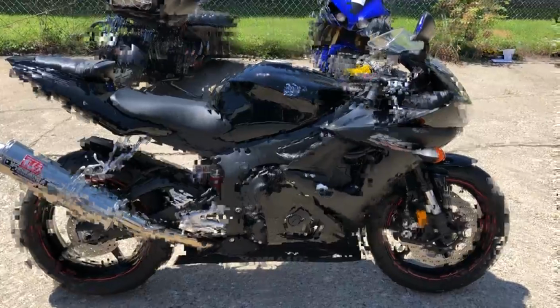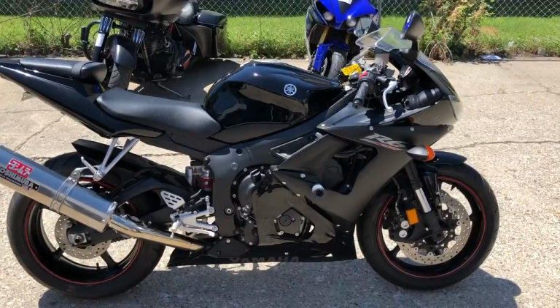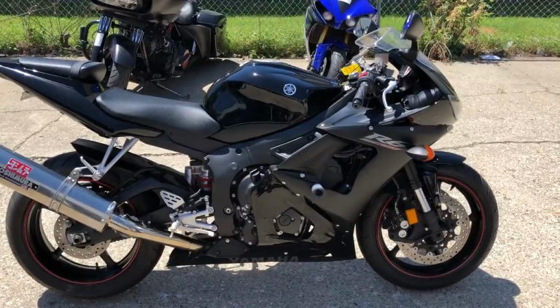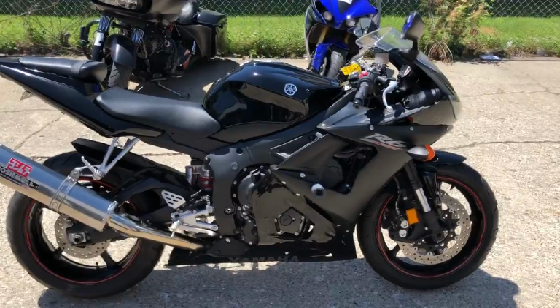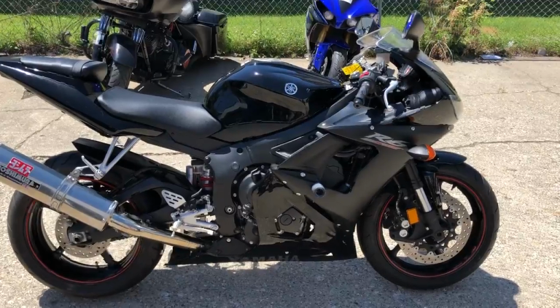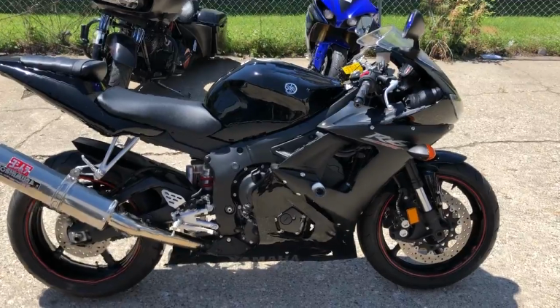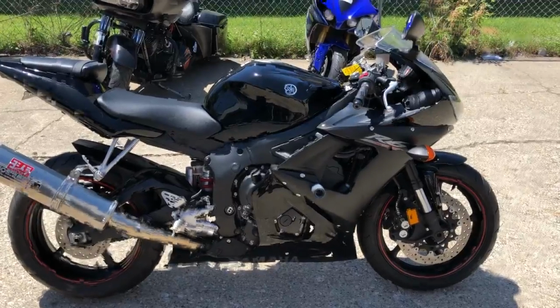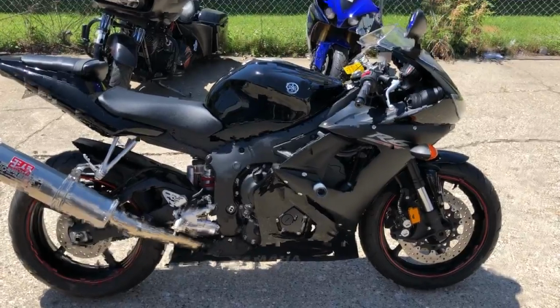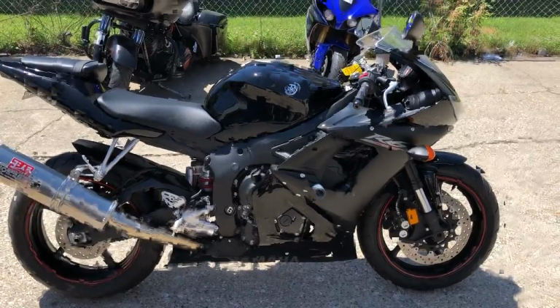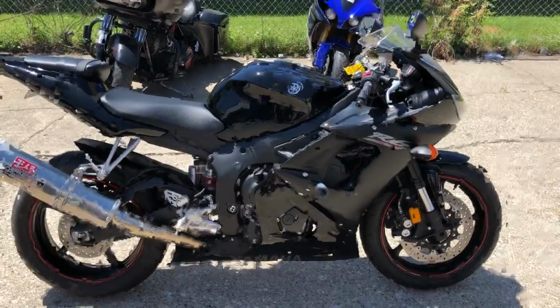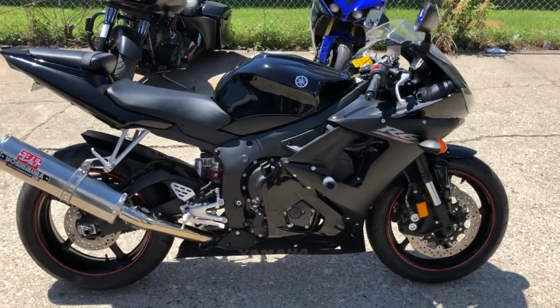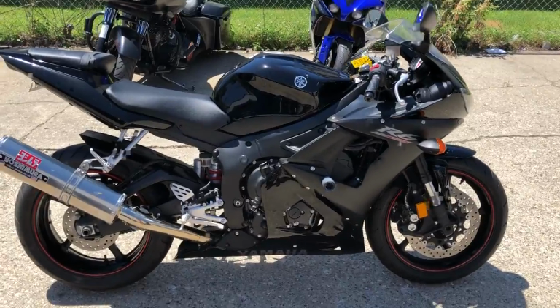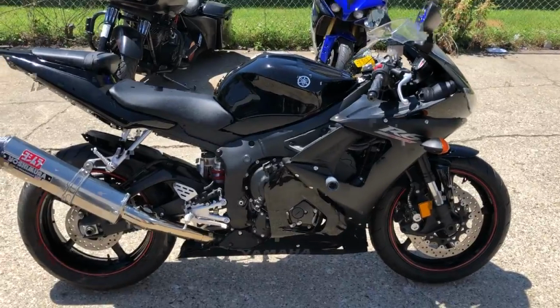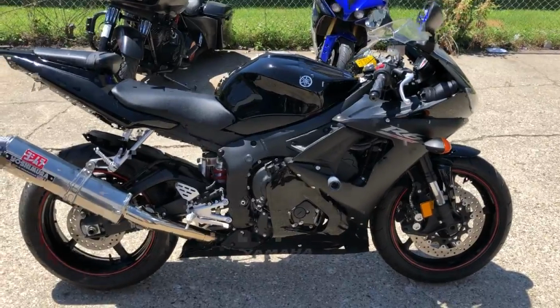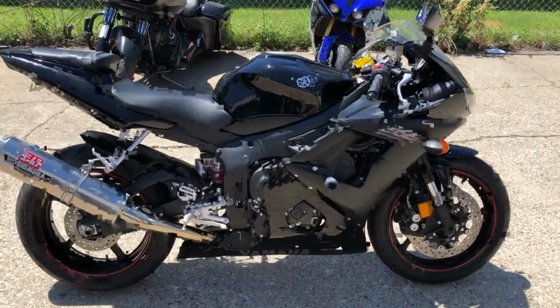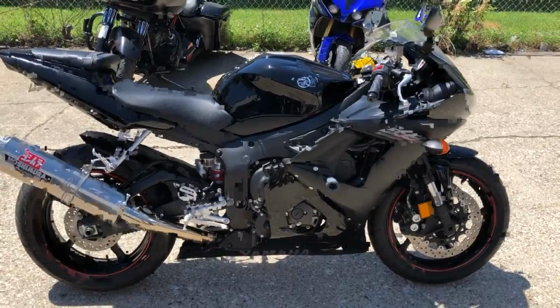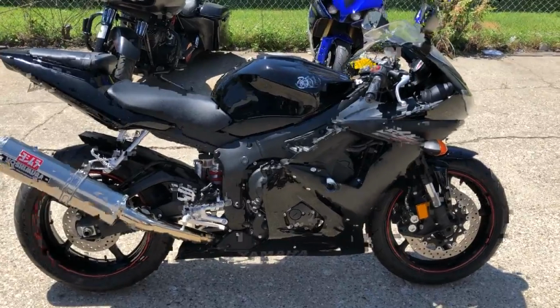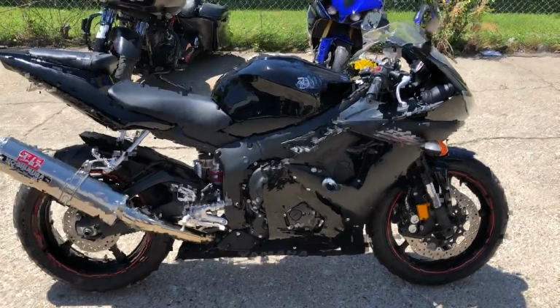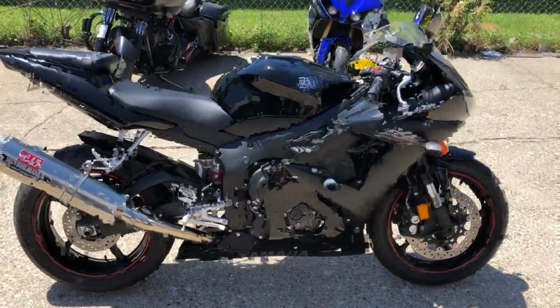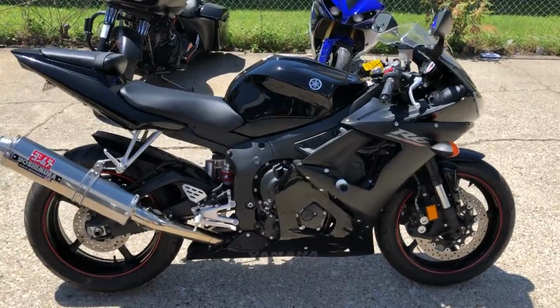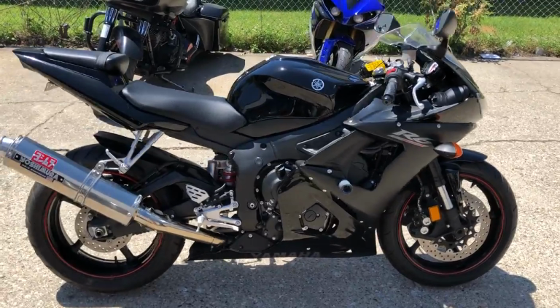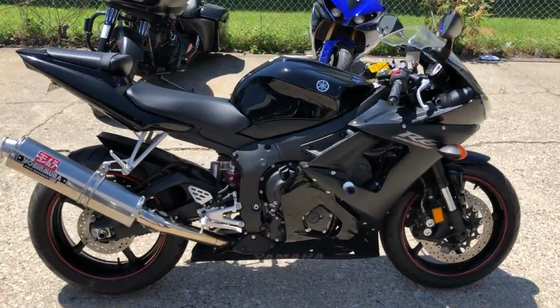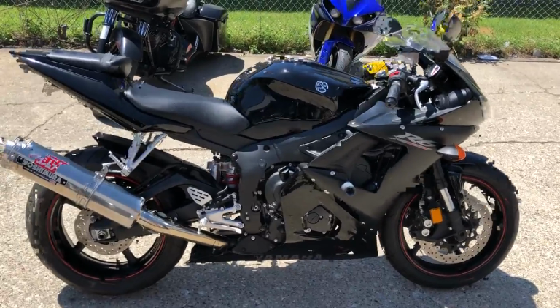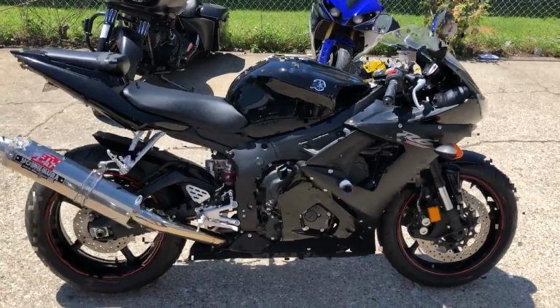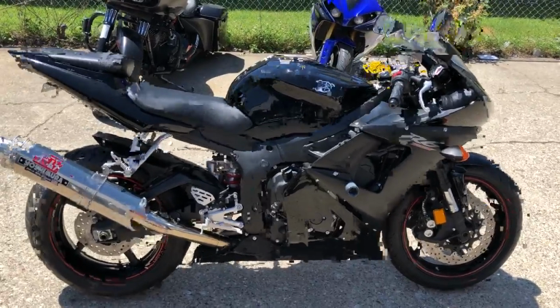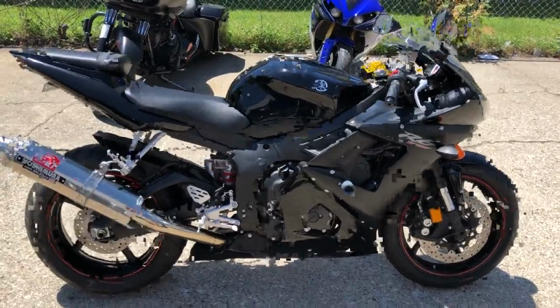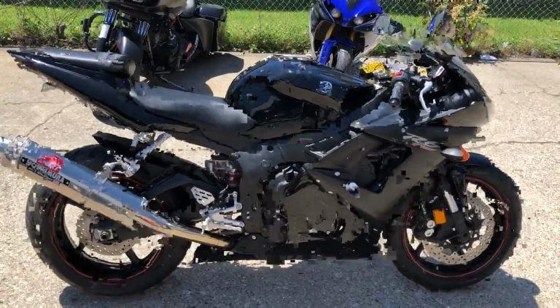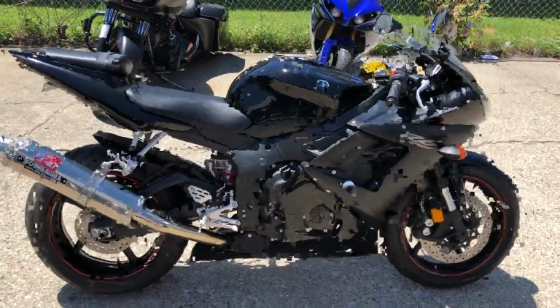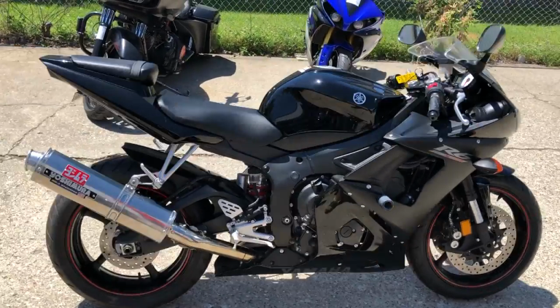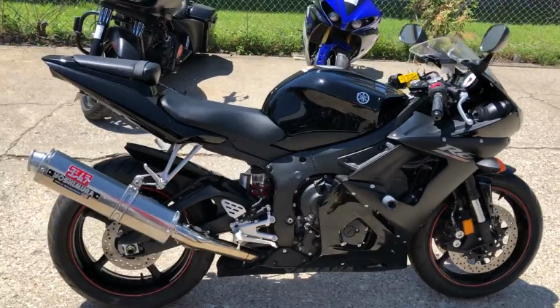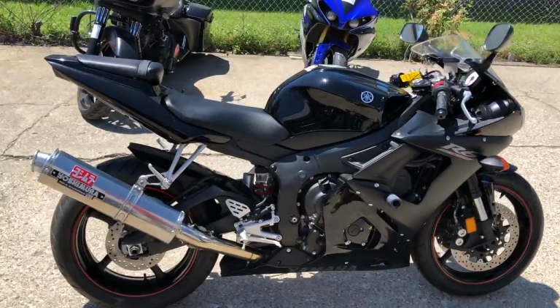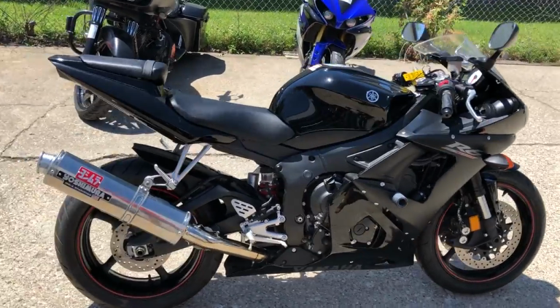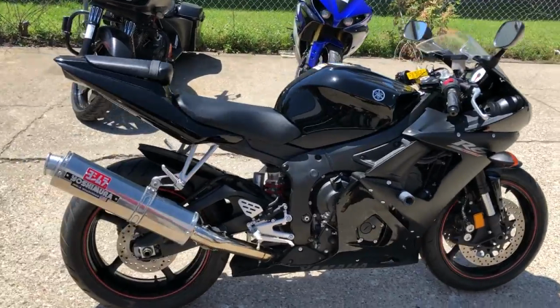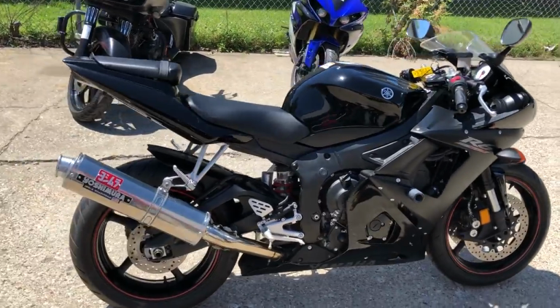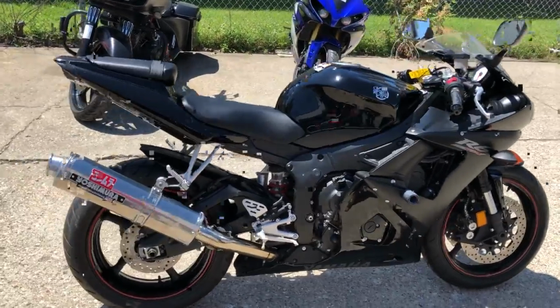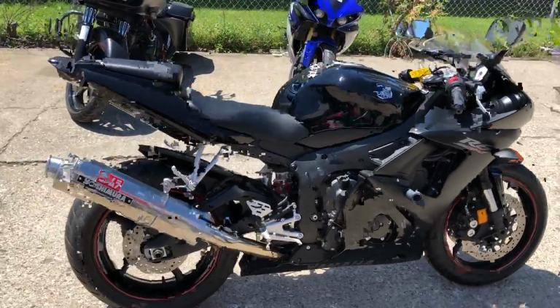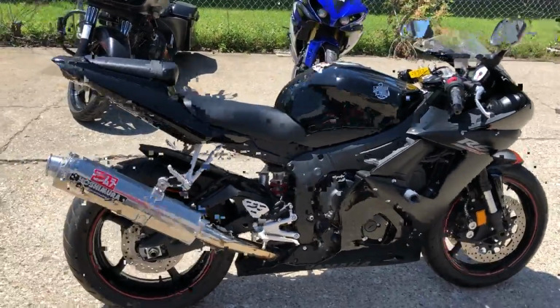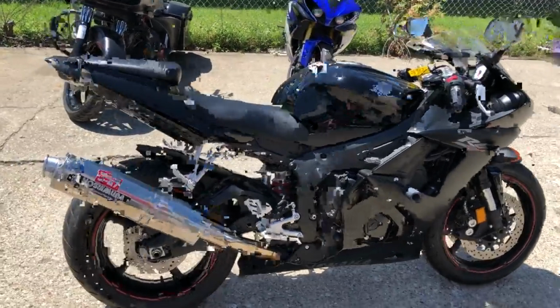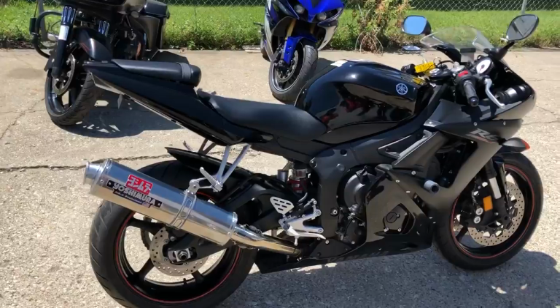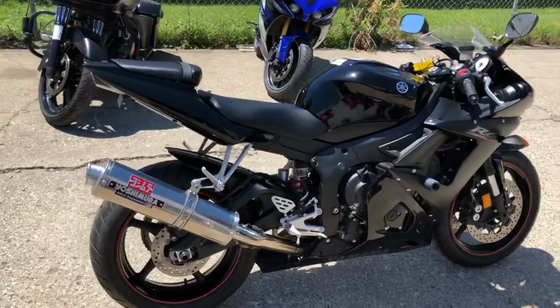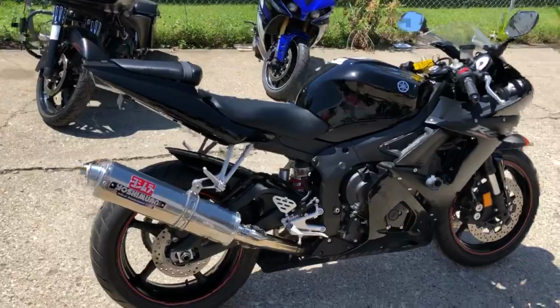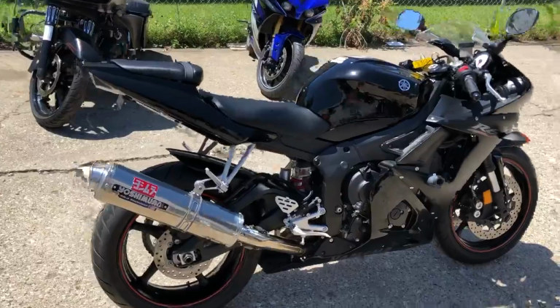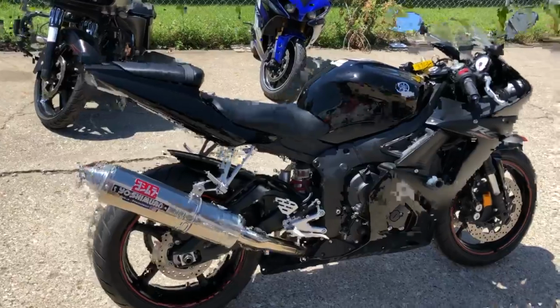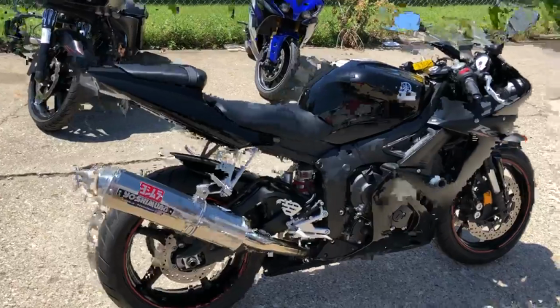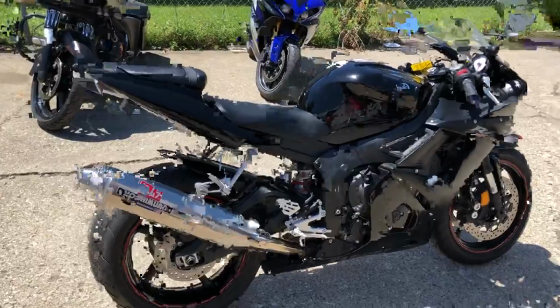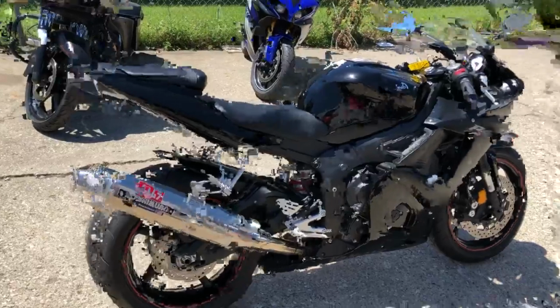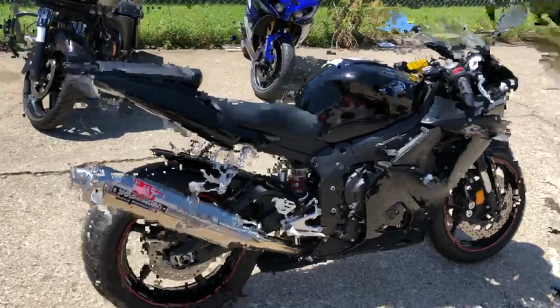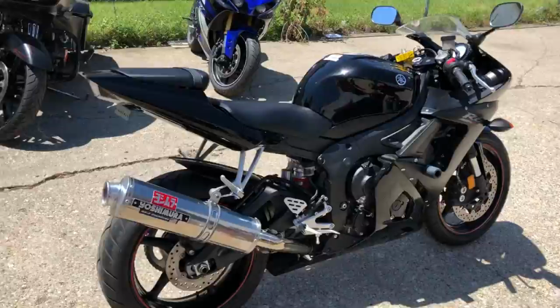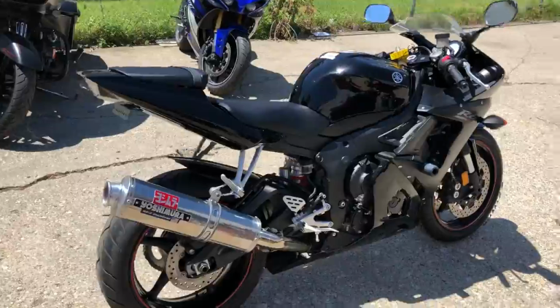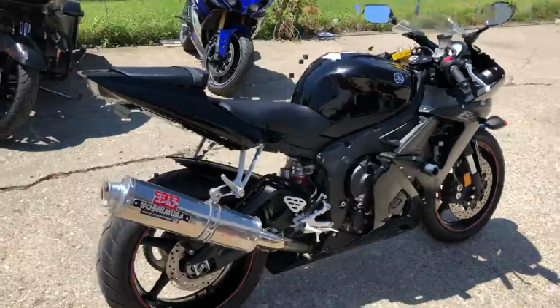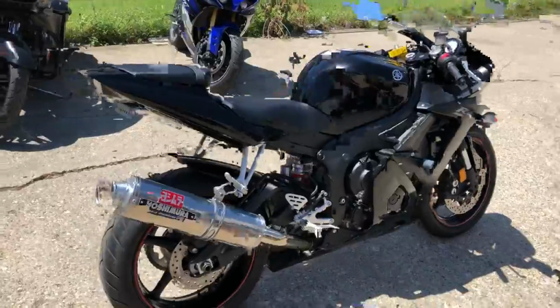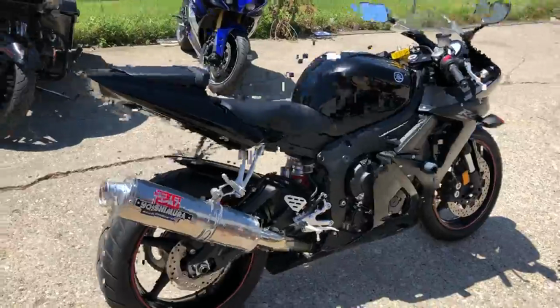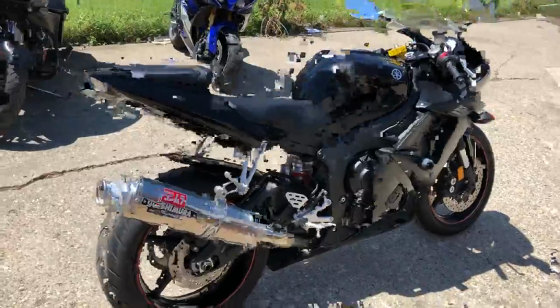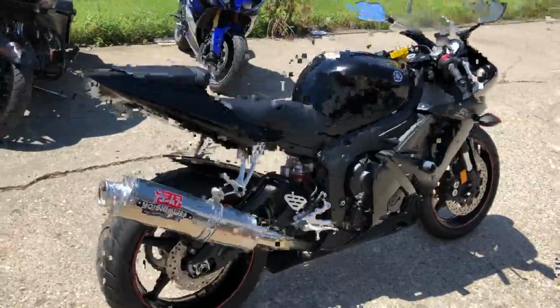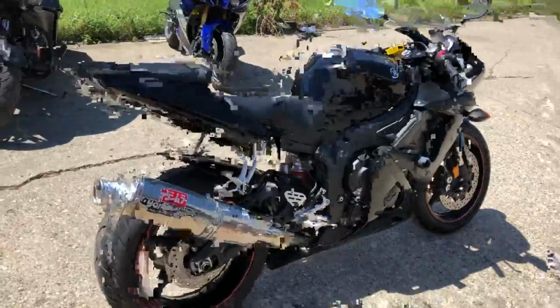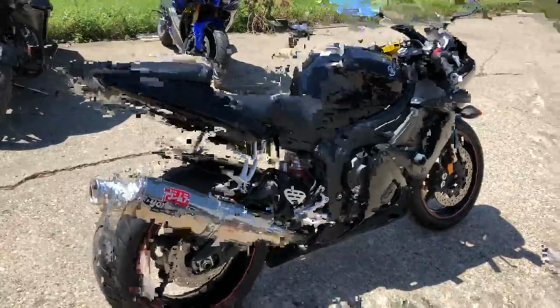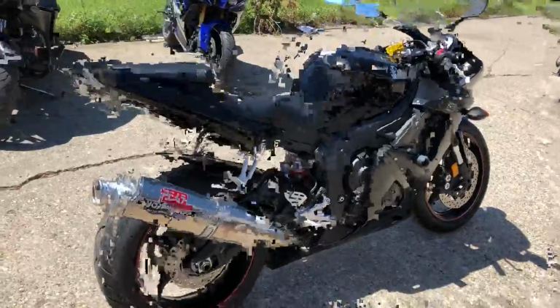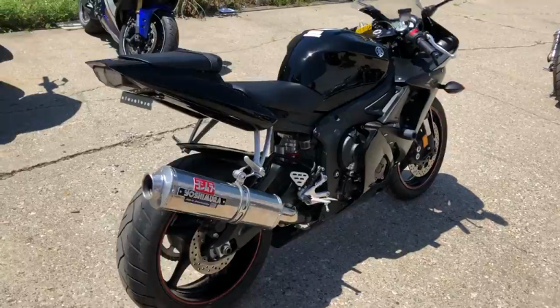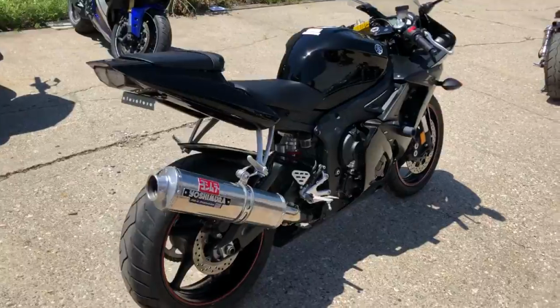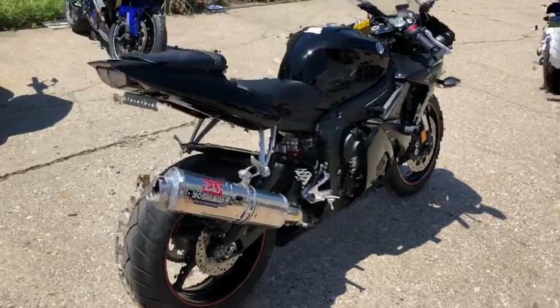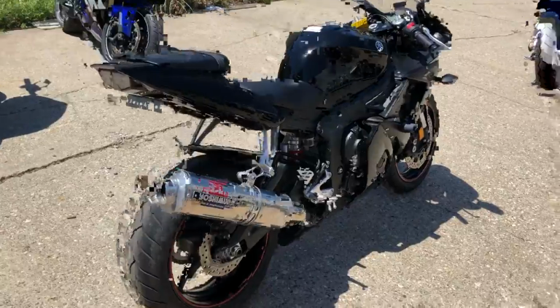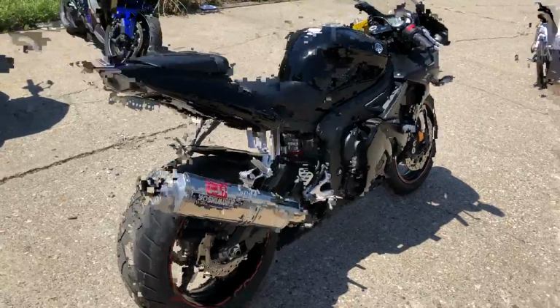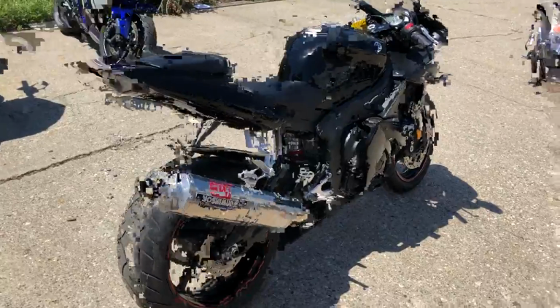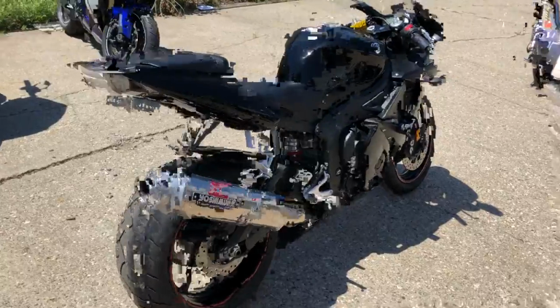Hey guys, approvalpowersports.com here doing some videos on some bikes that just came in. Check this one out, 2005 R6 for sale.